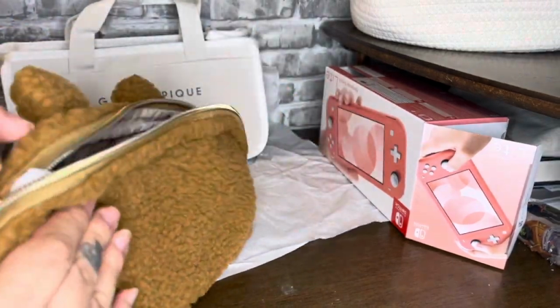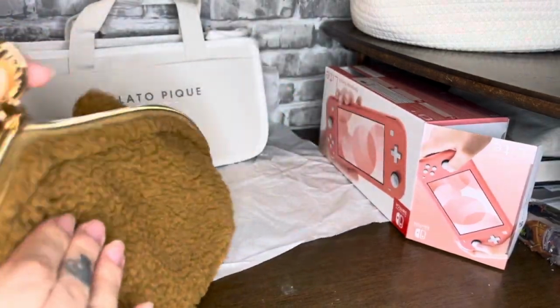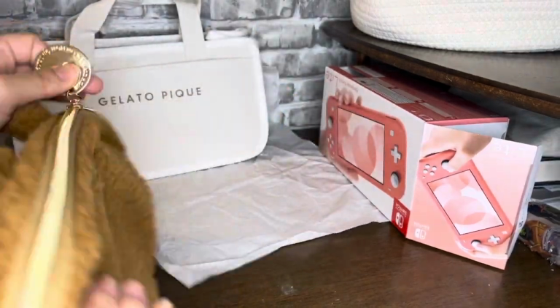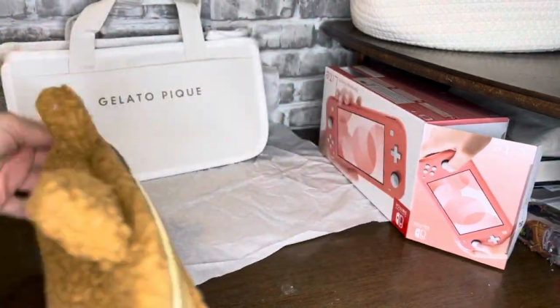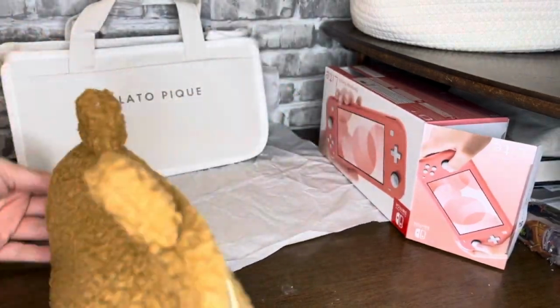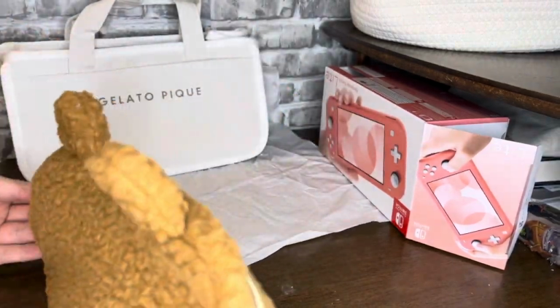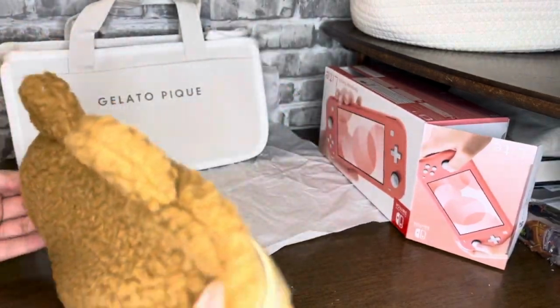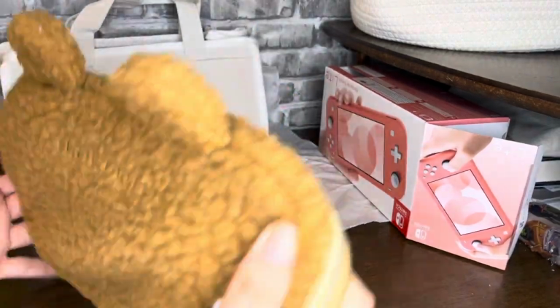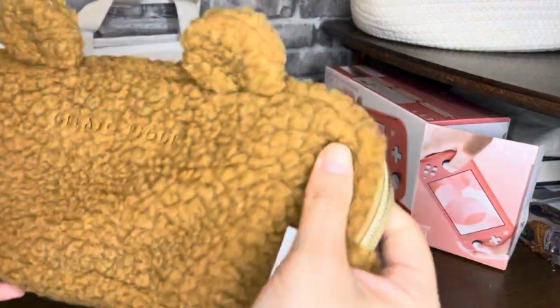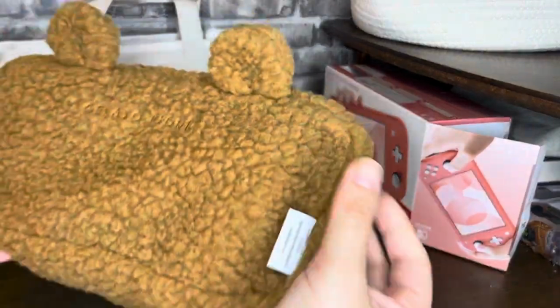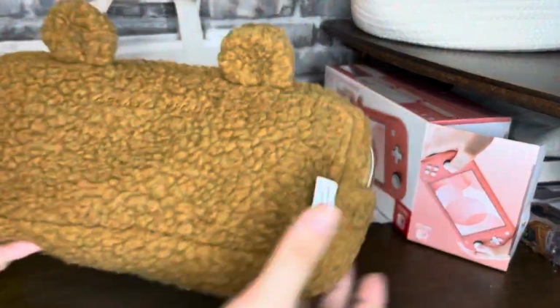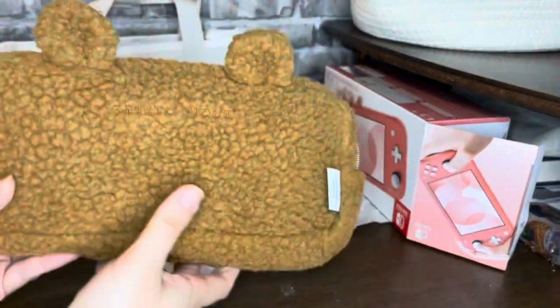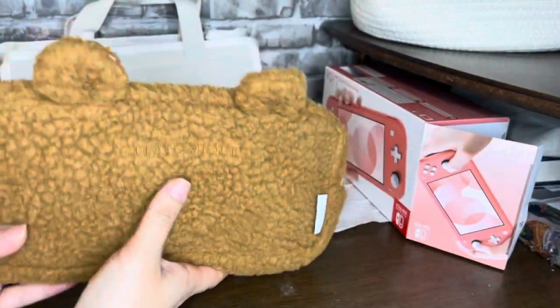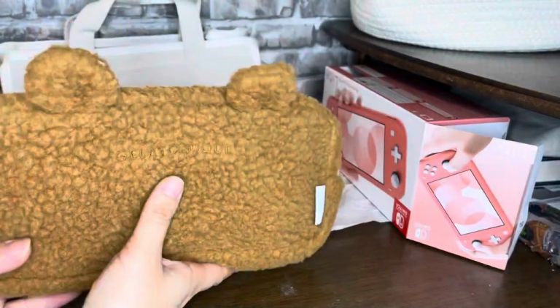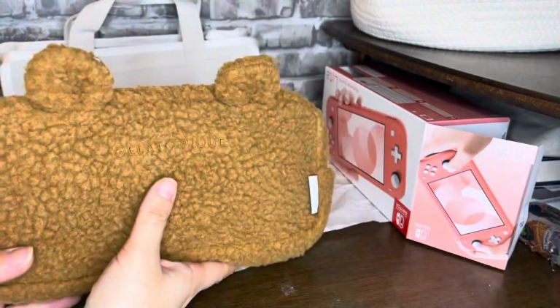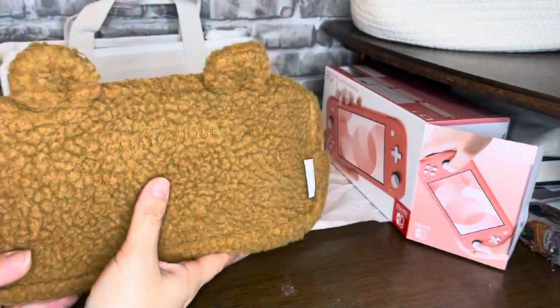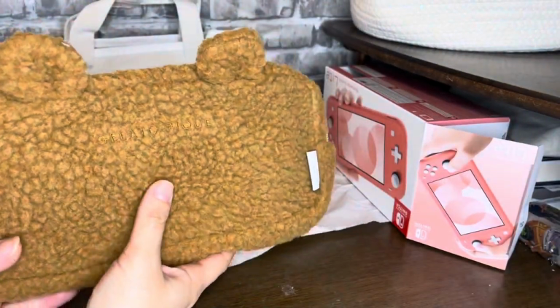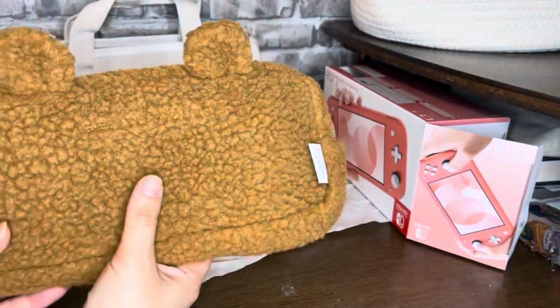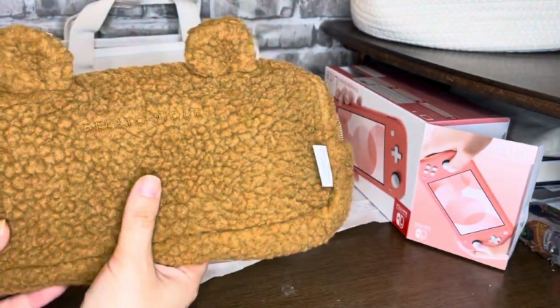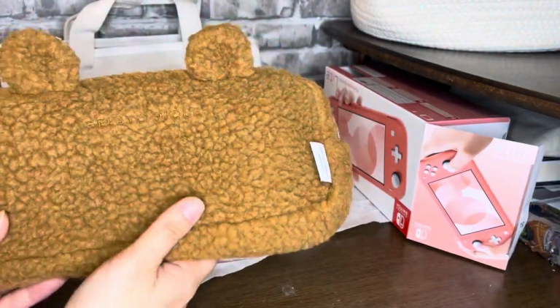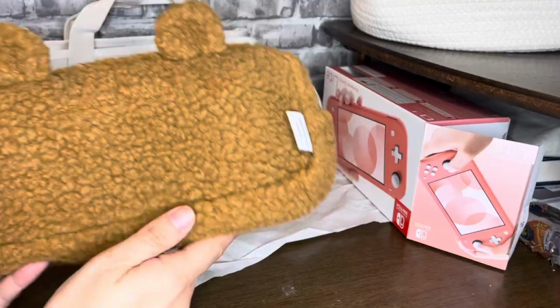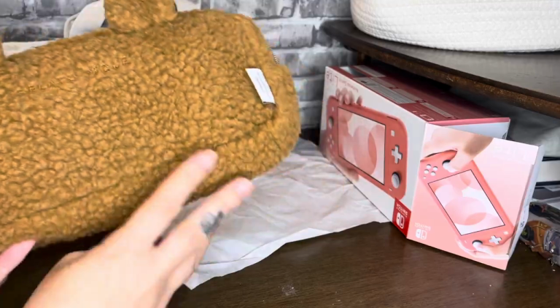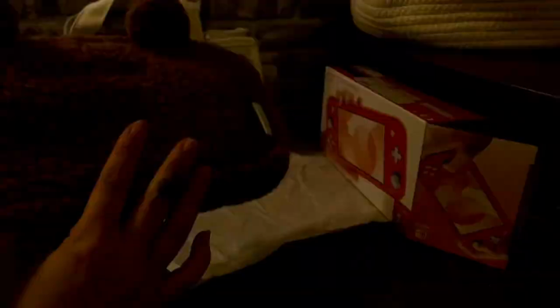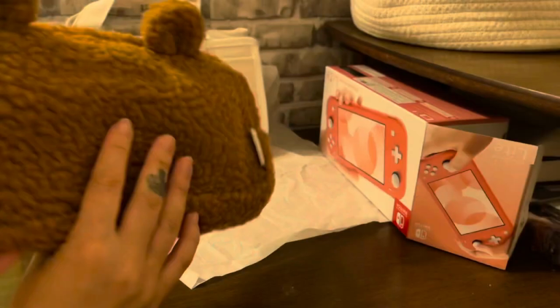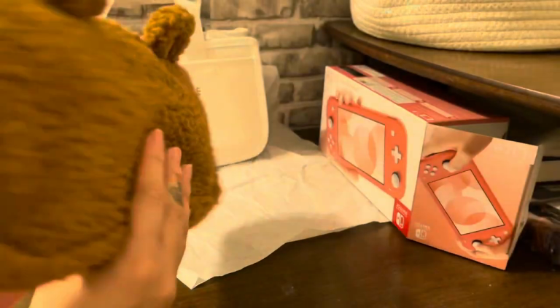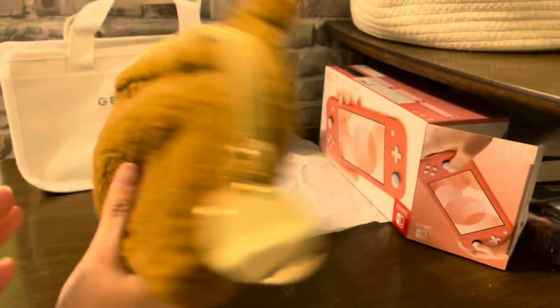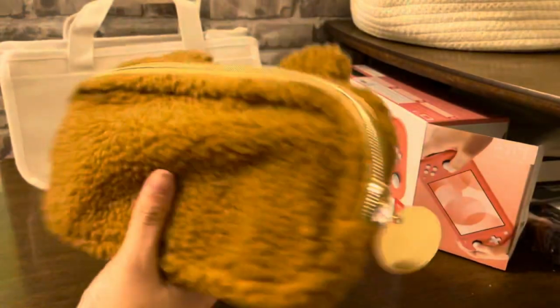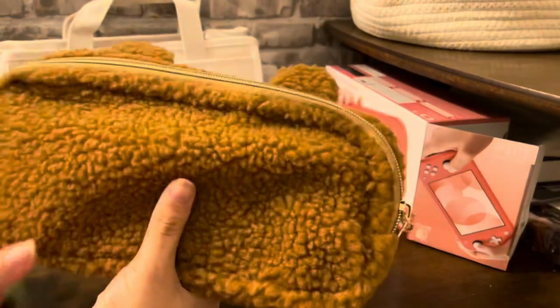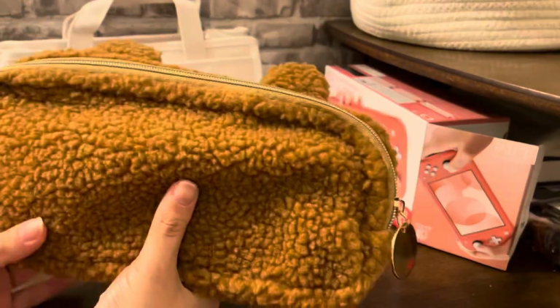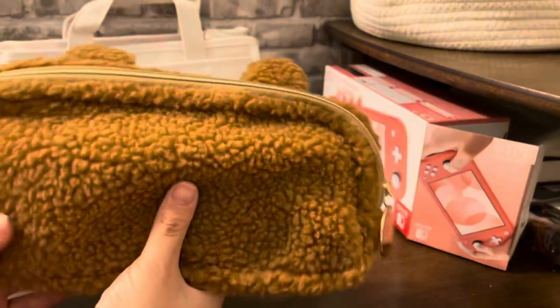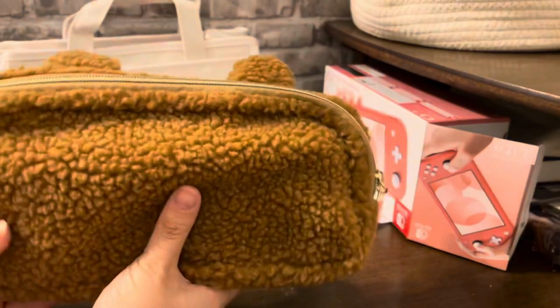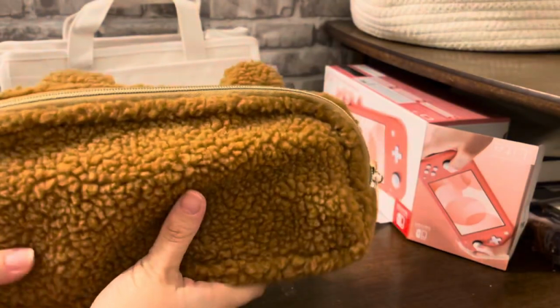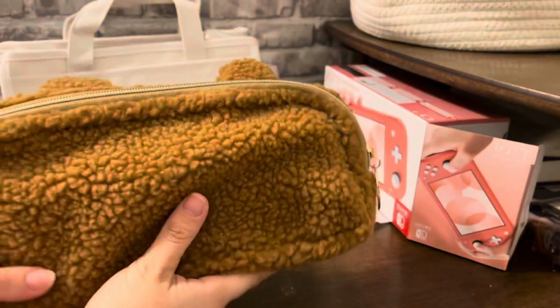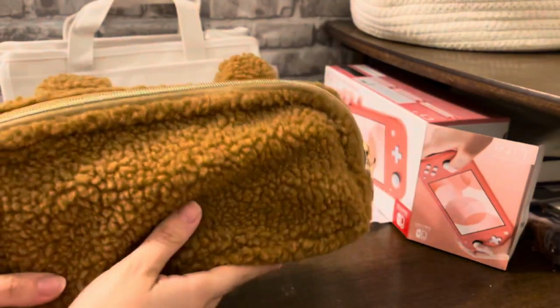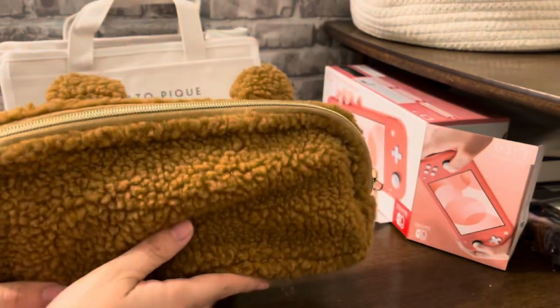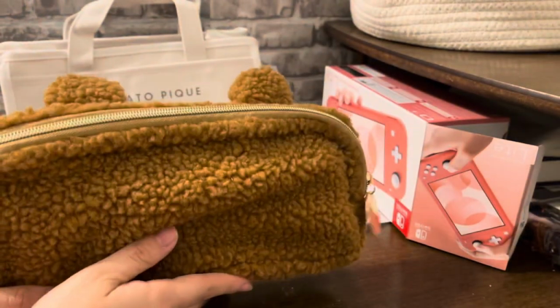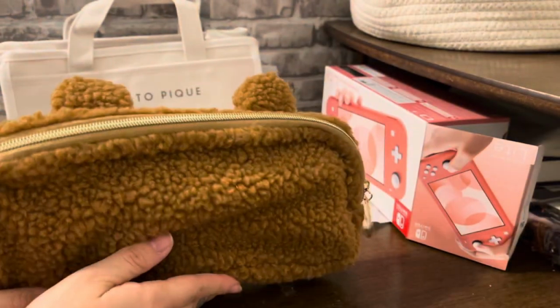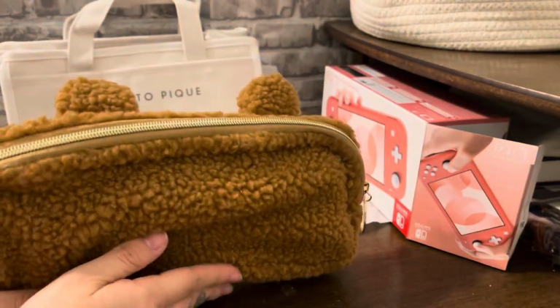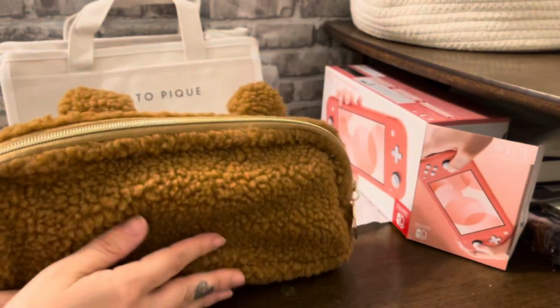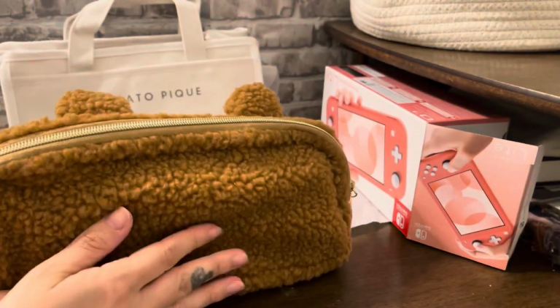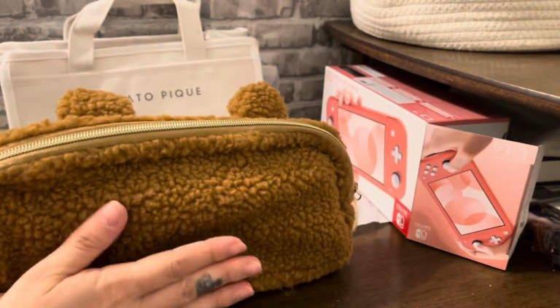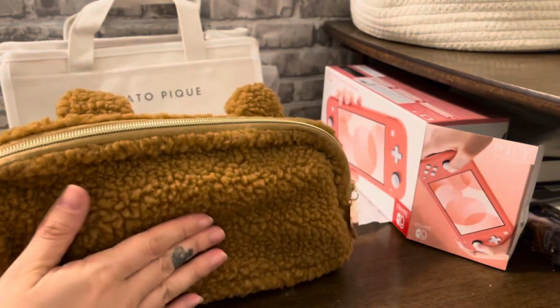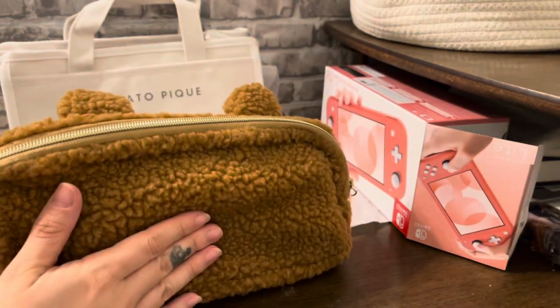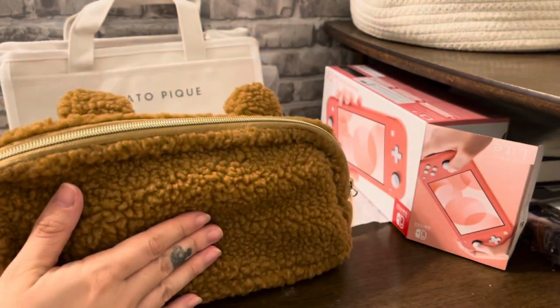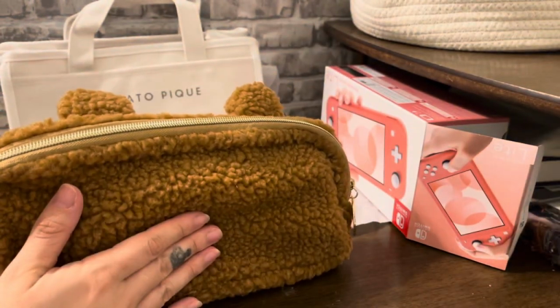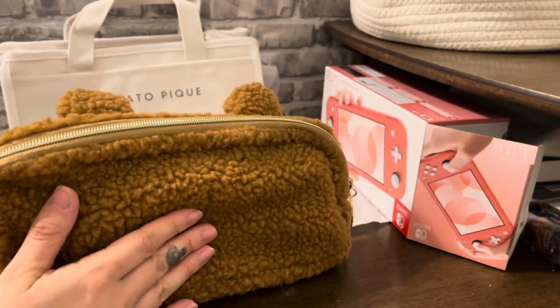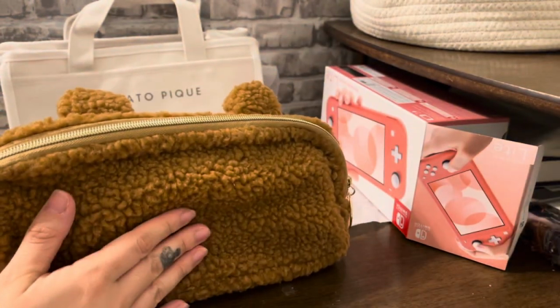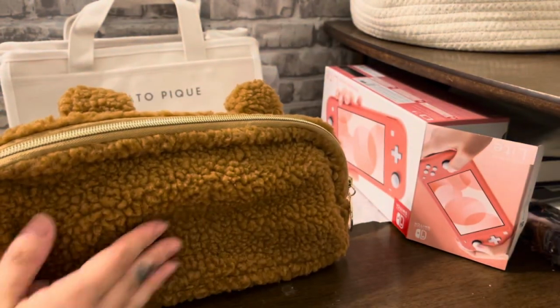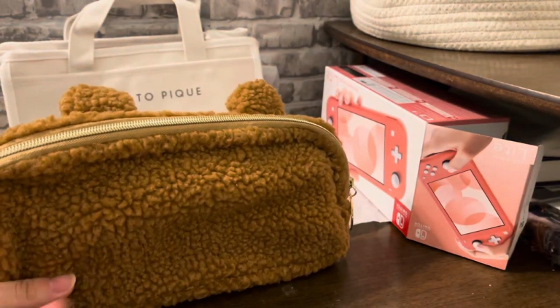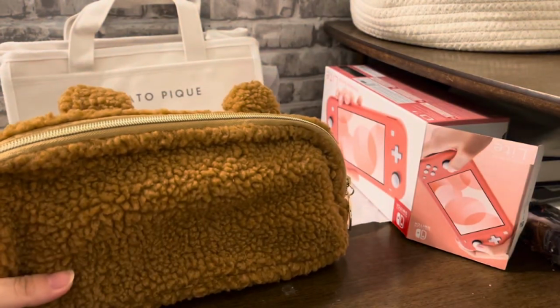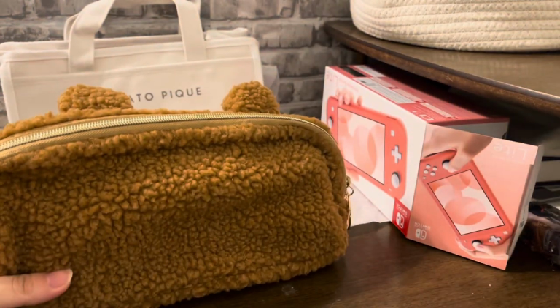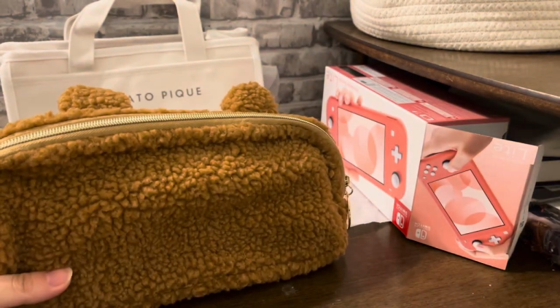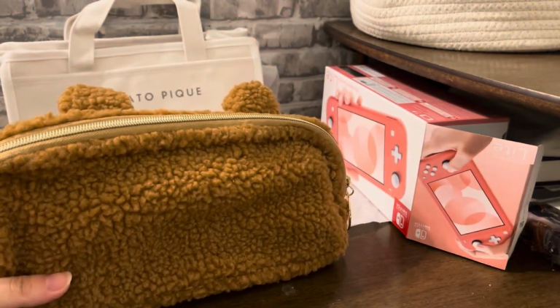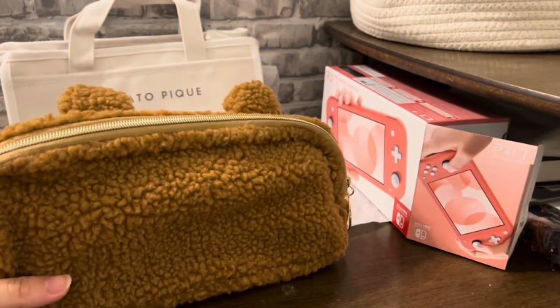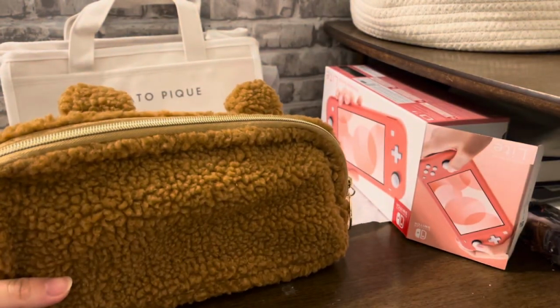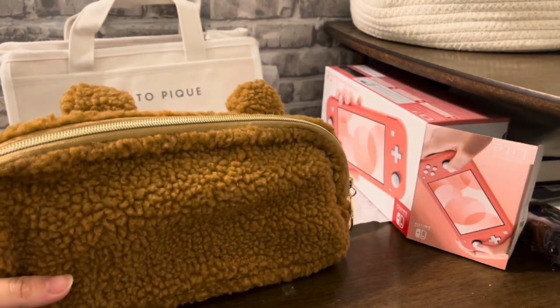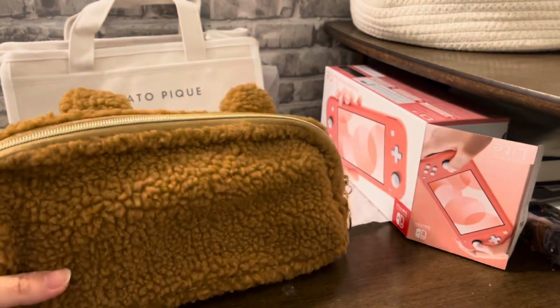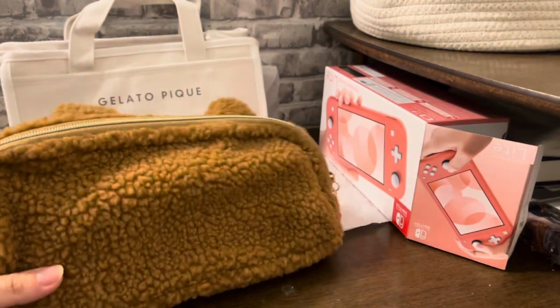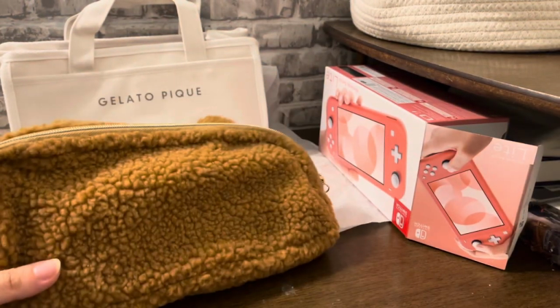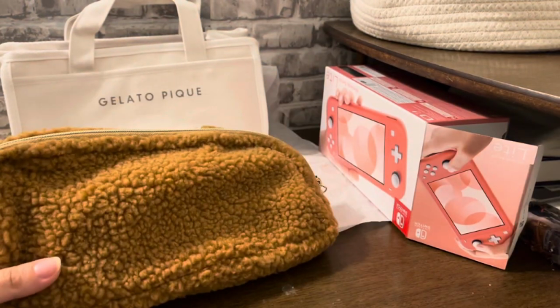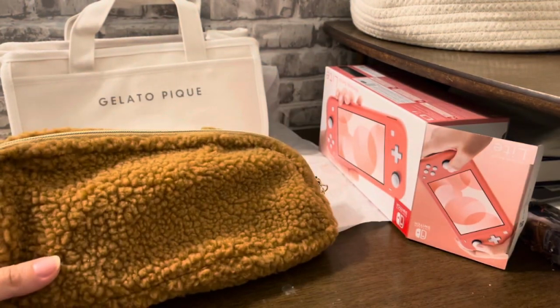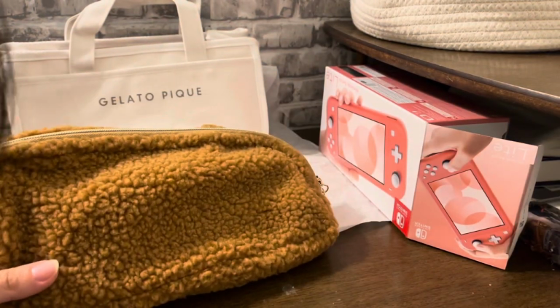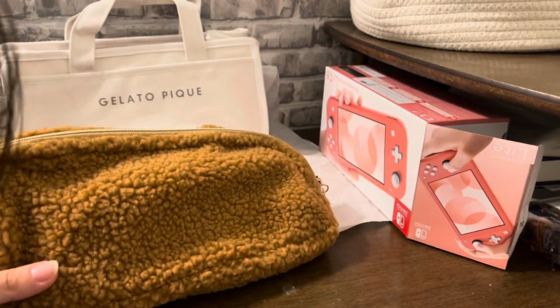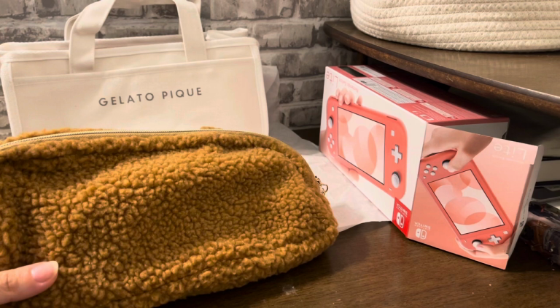We're going on a trip this weekend so I can take this out. I'm so excited. I don't know why my leg just went off — that was so rude.